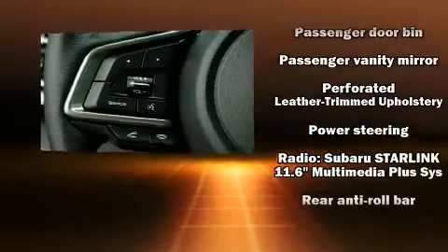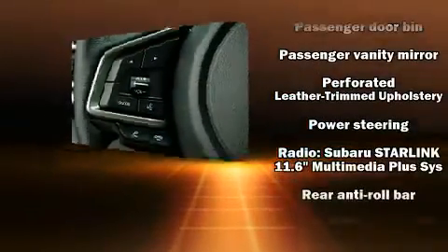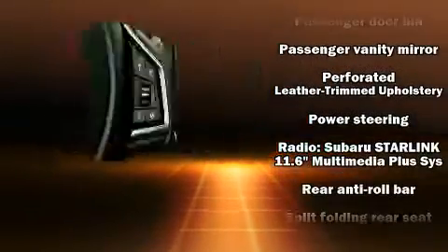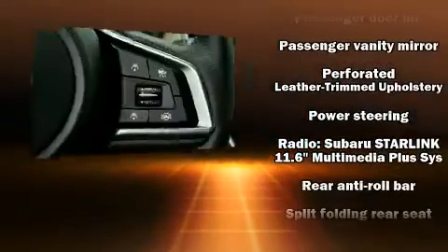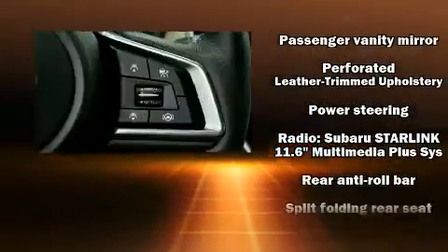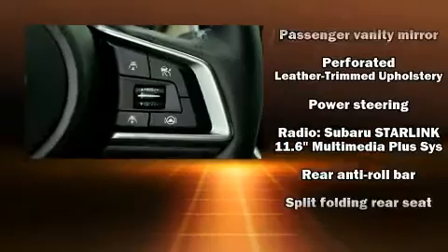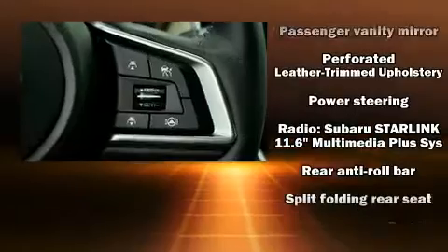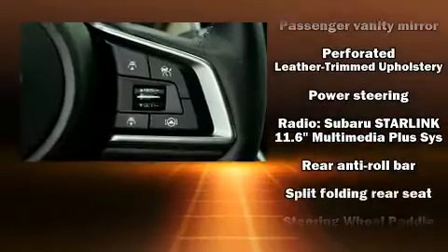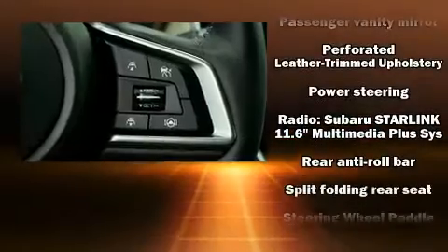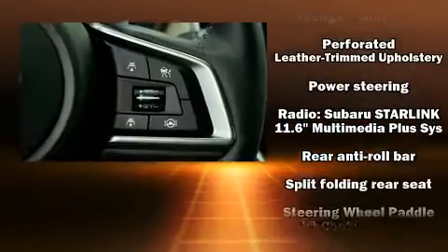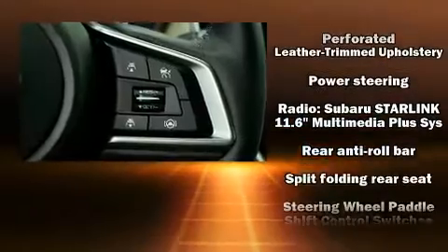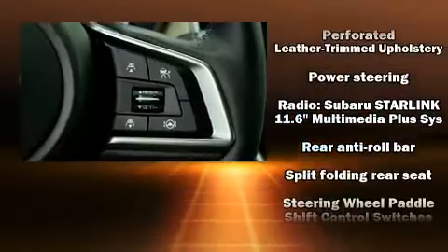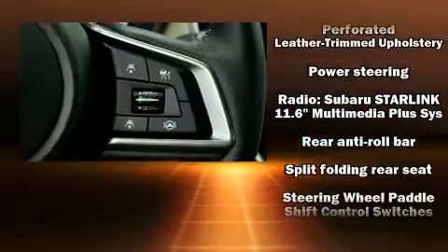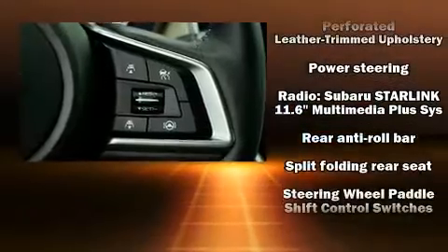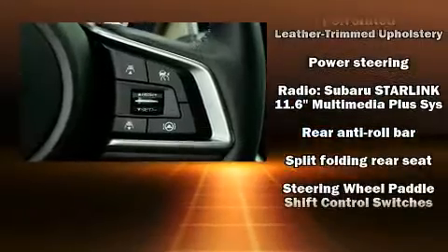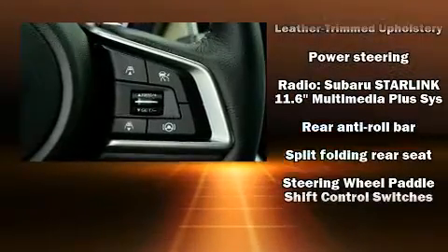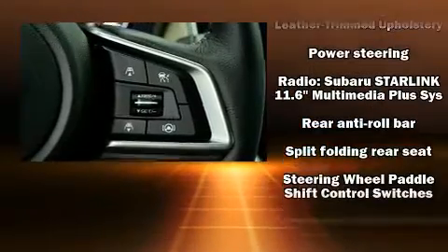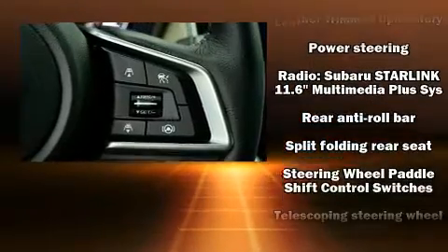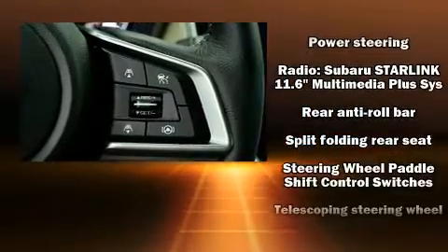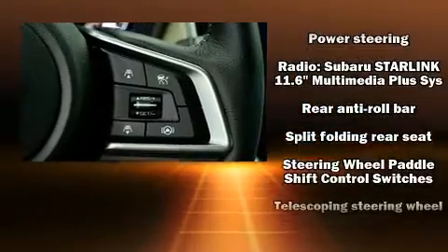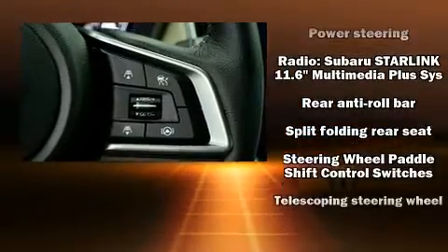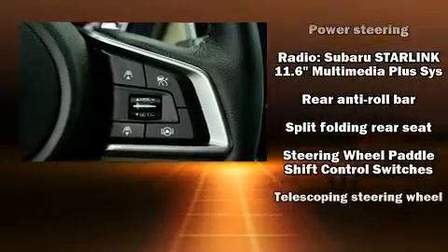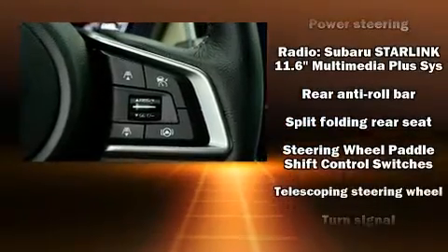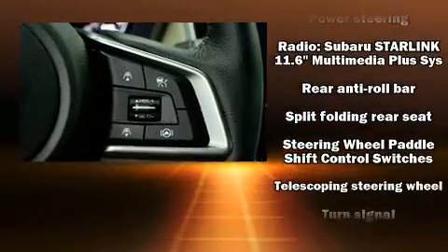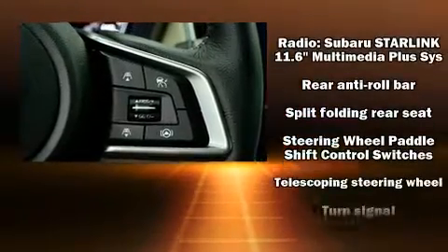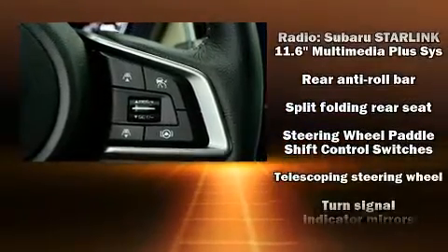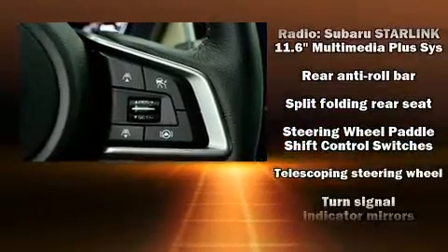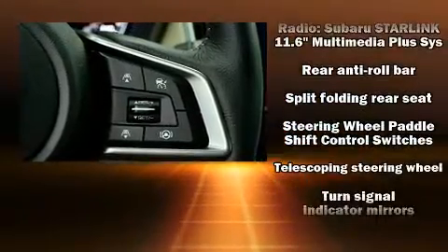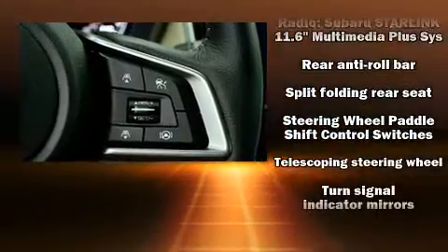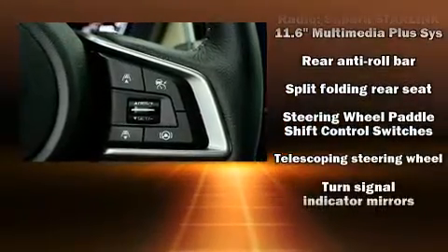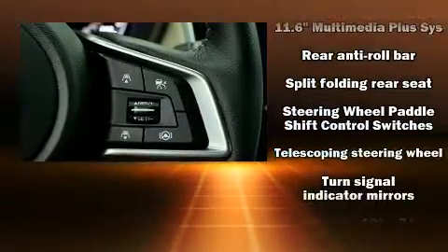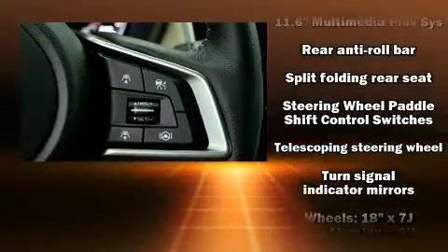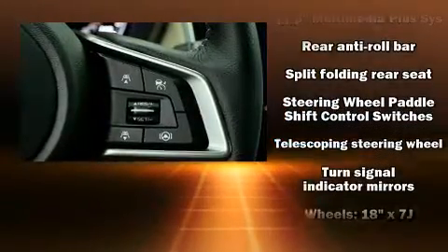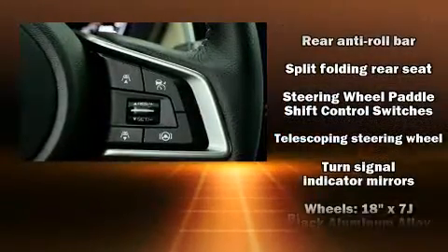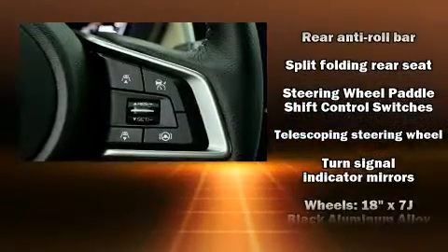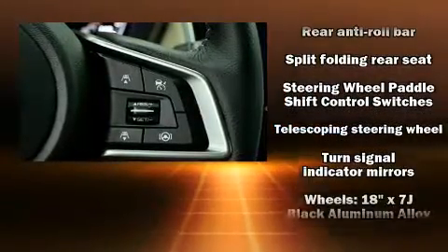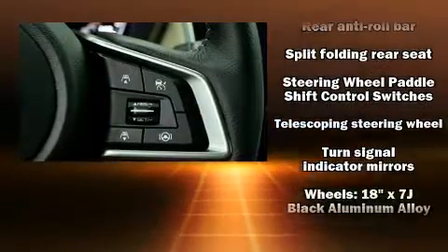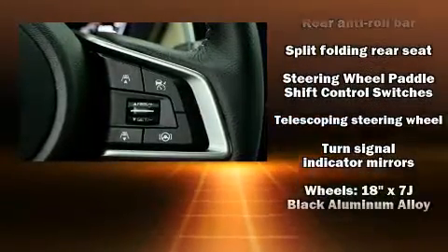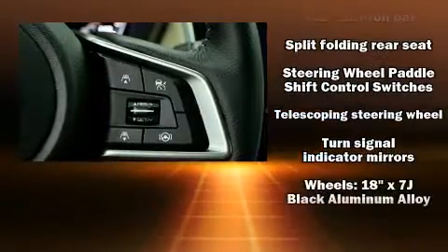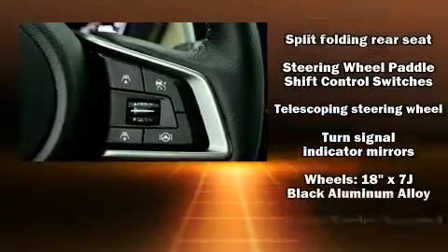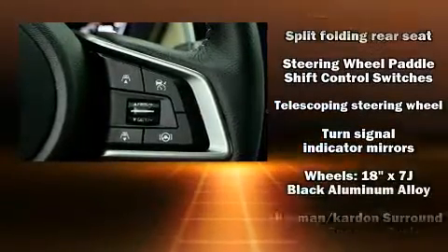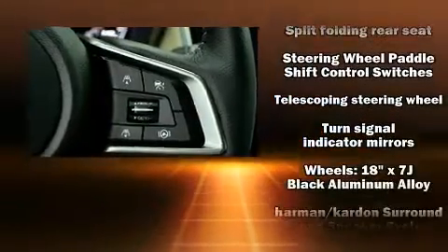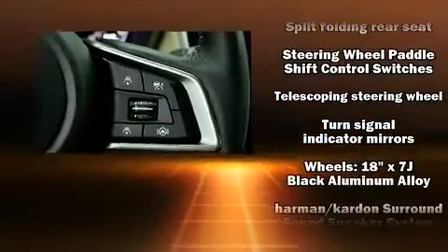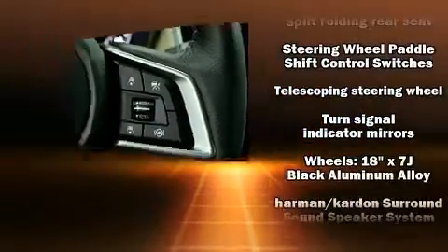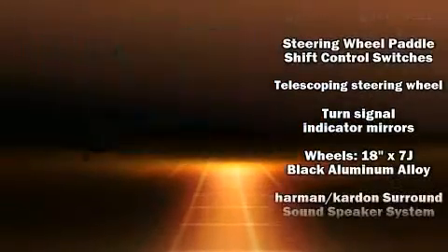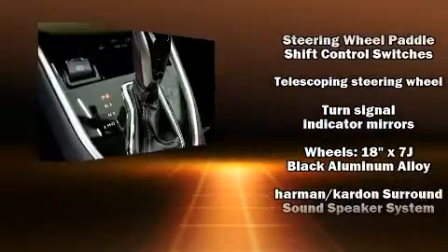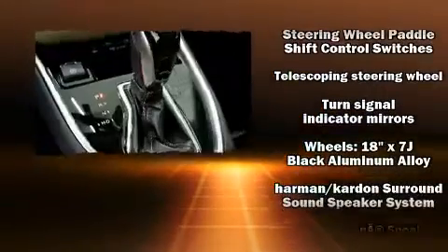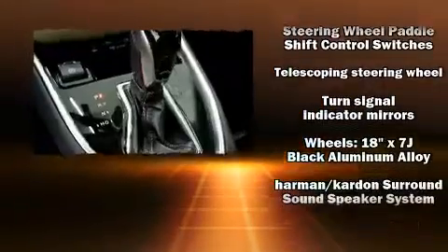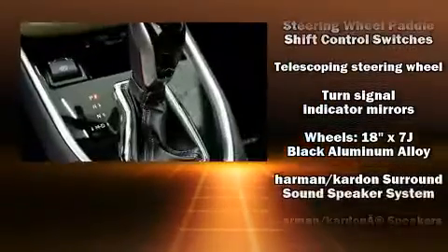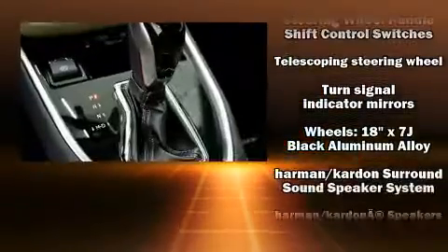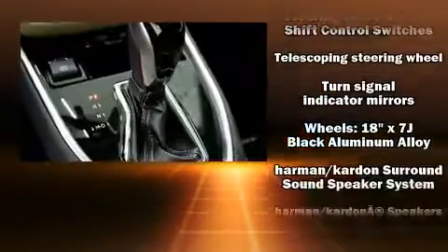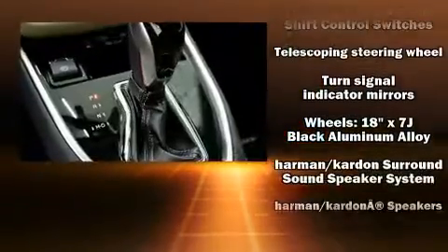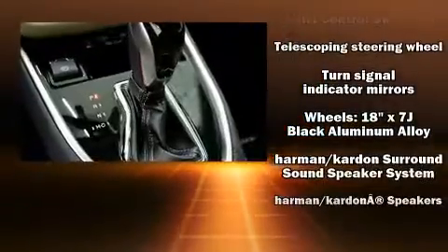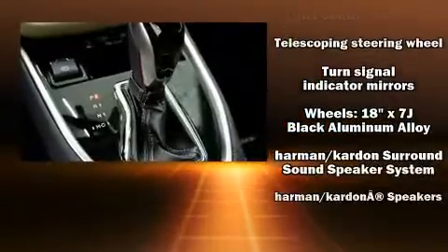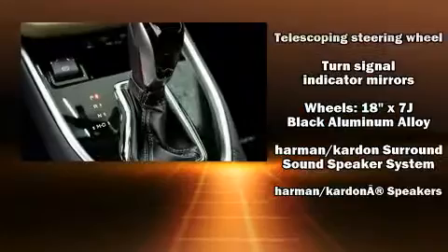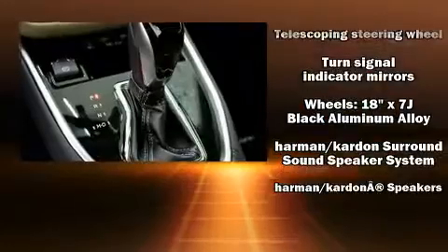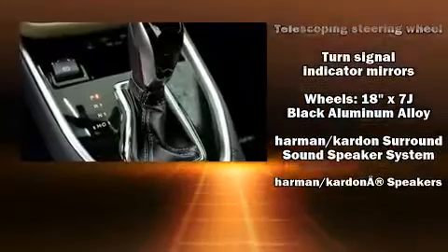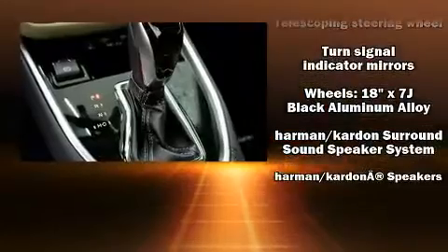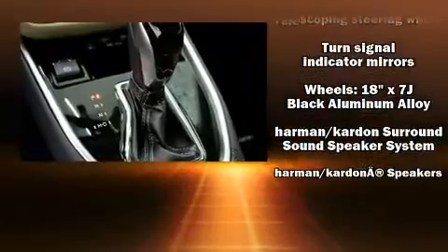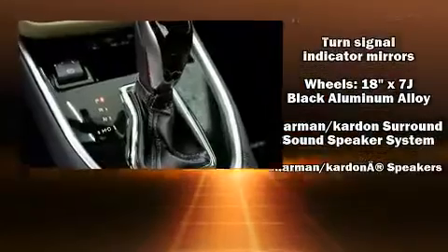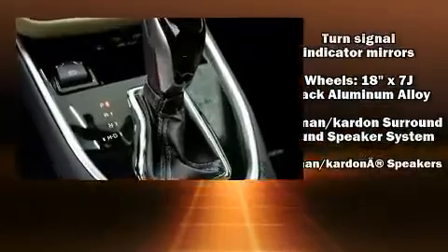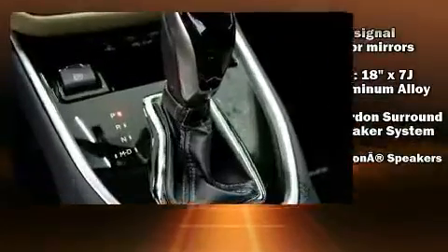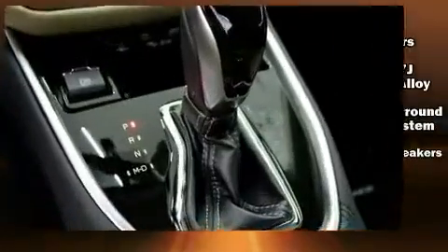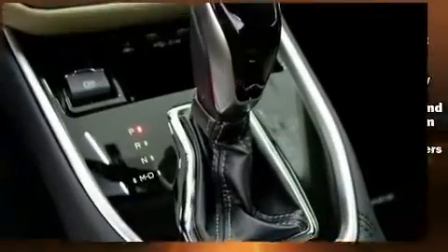Four-wheel disc brakes with AVS. Adaptive Cruise Control maintains a preset distance behind the car ahead of you, simplifying highway driving and enhancing safety.